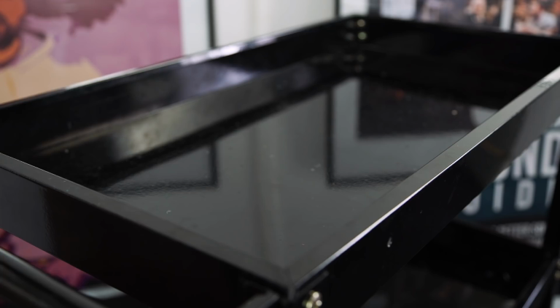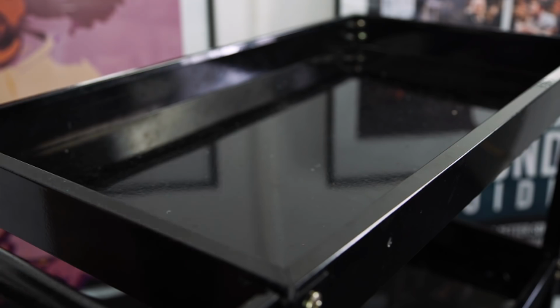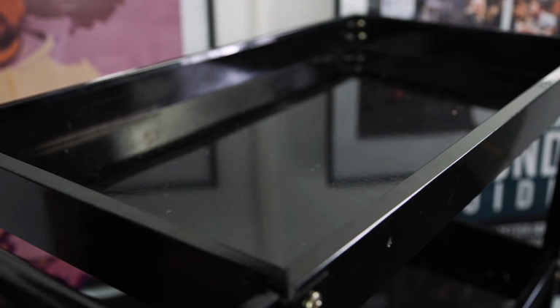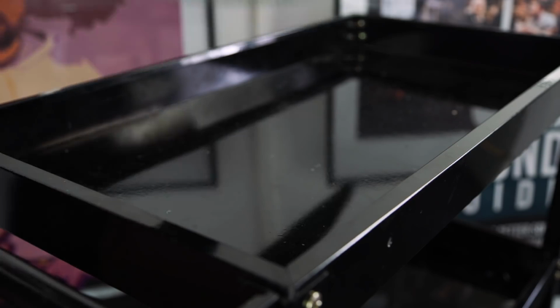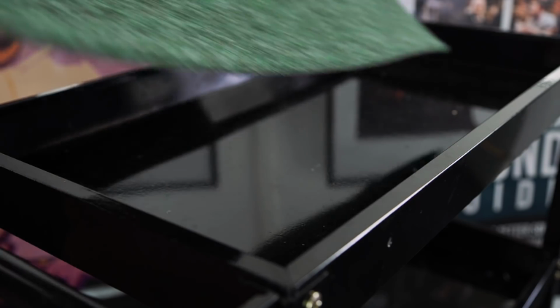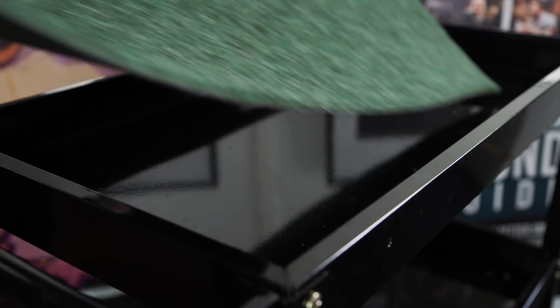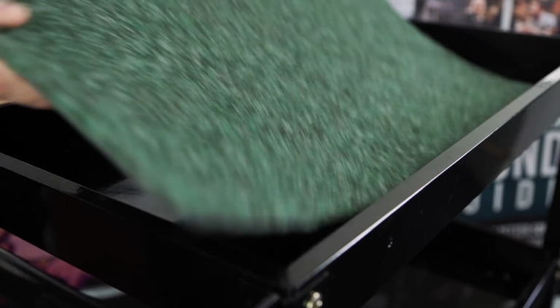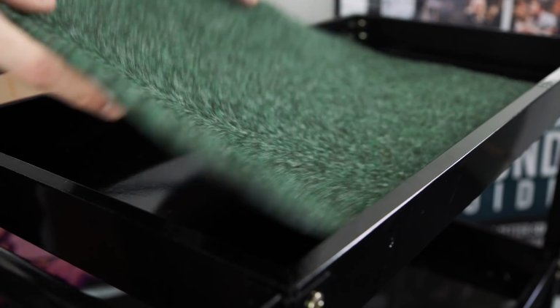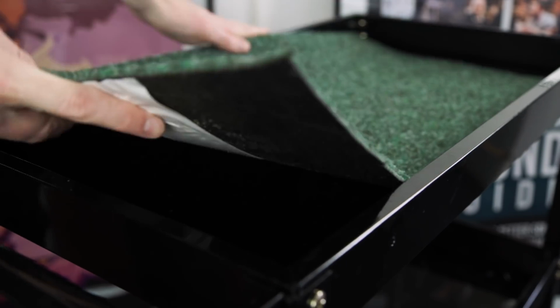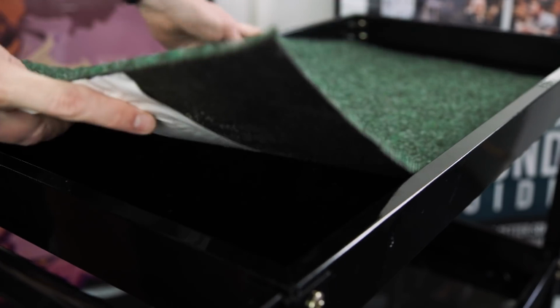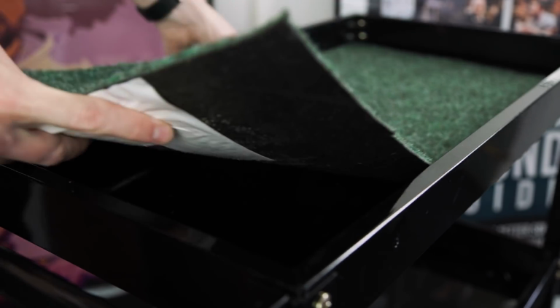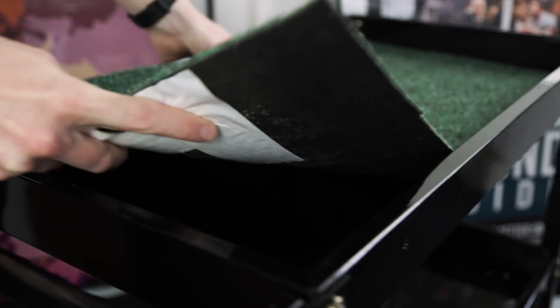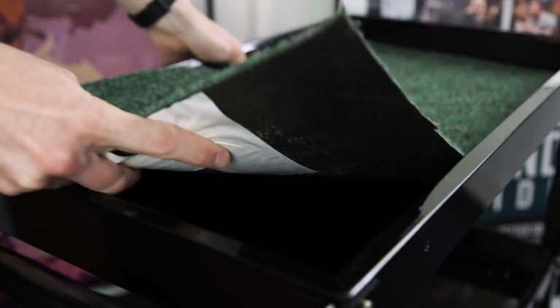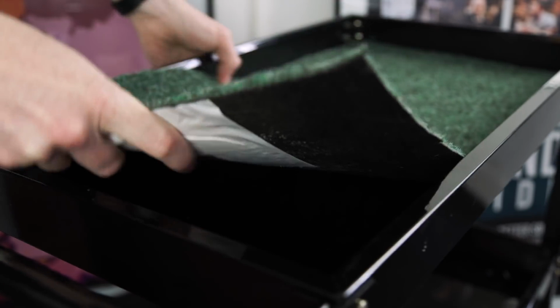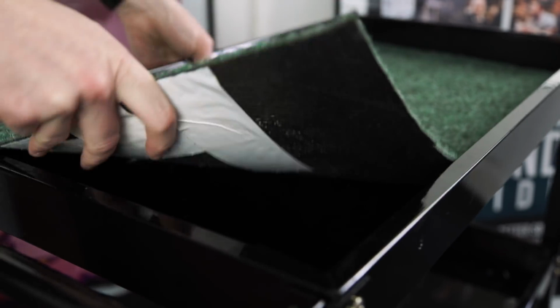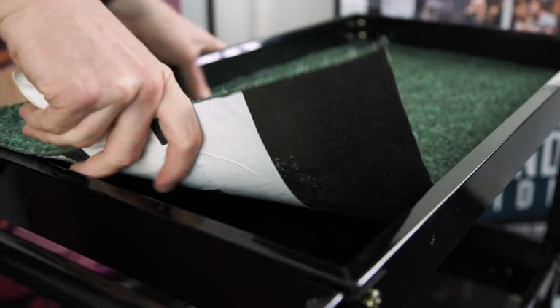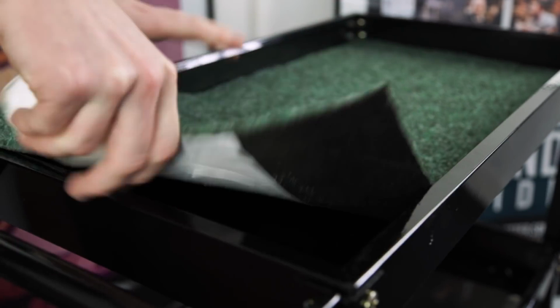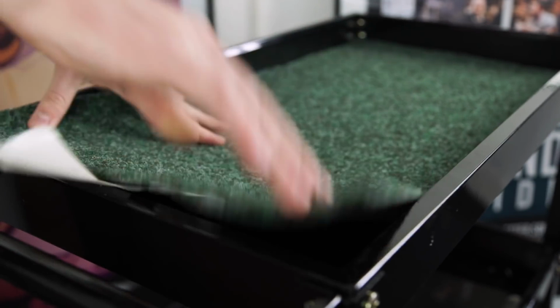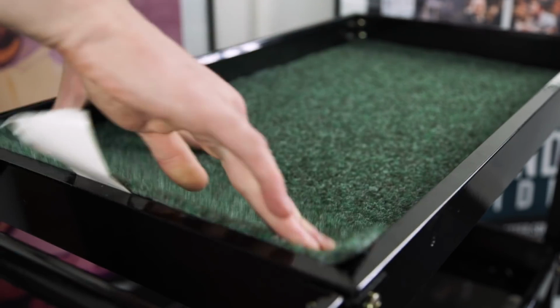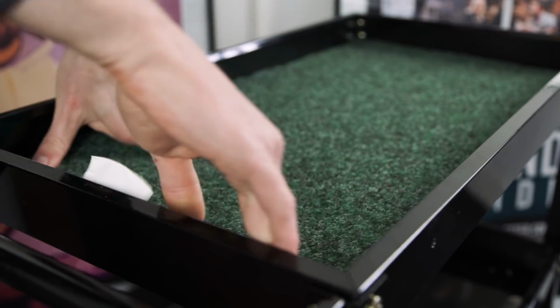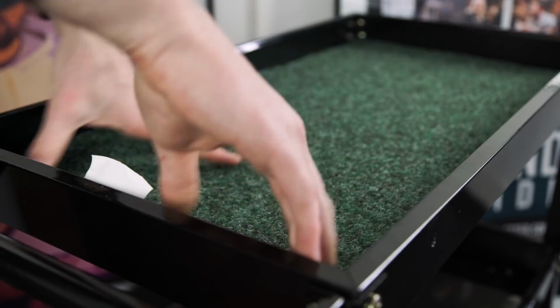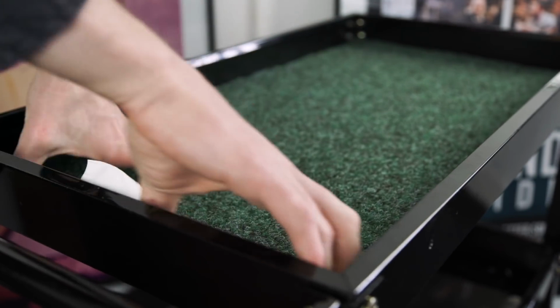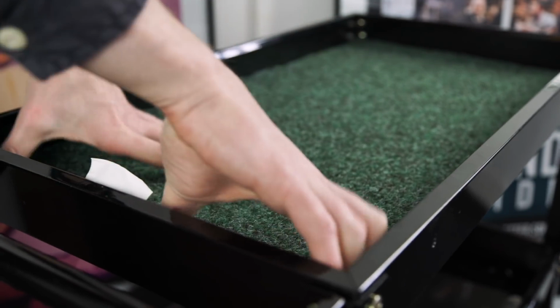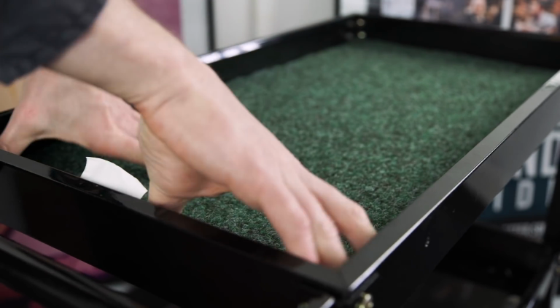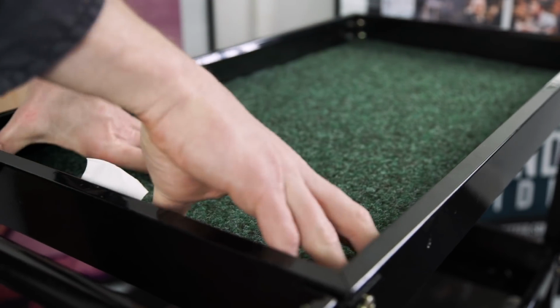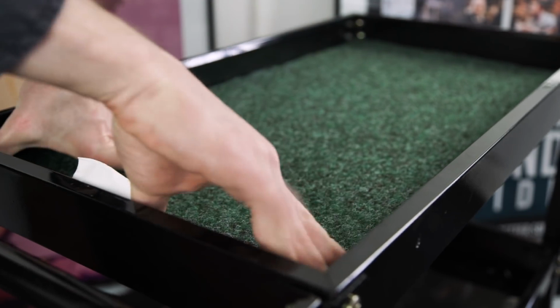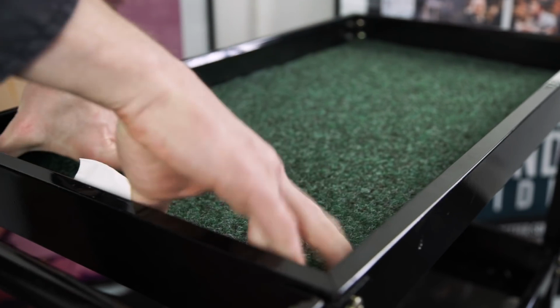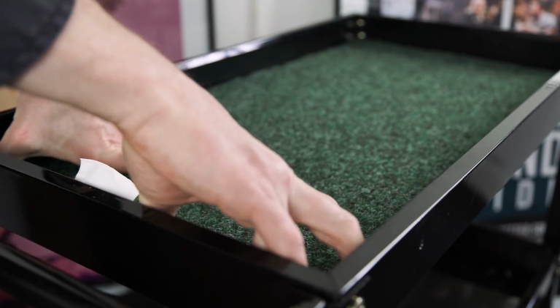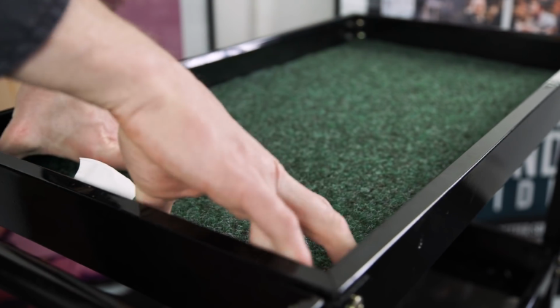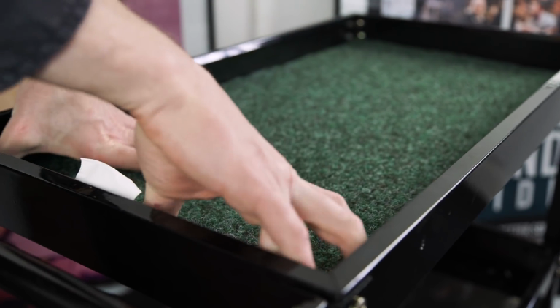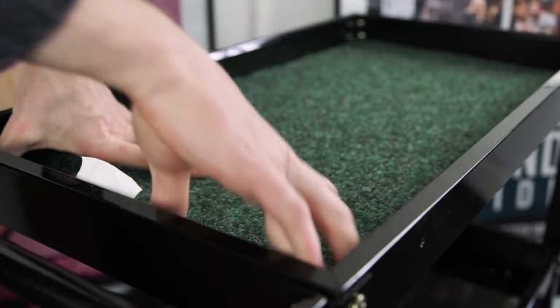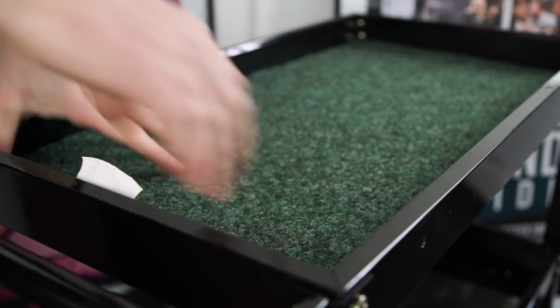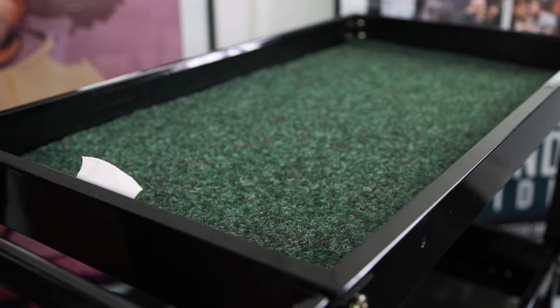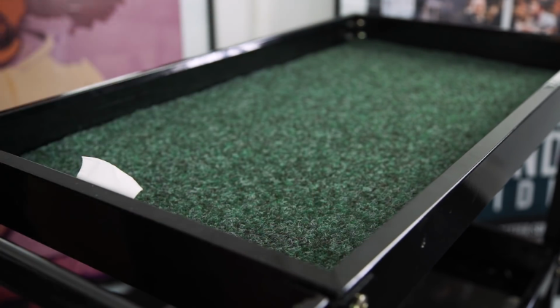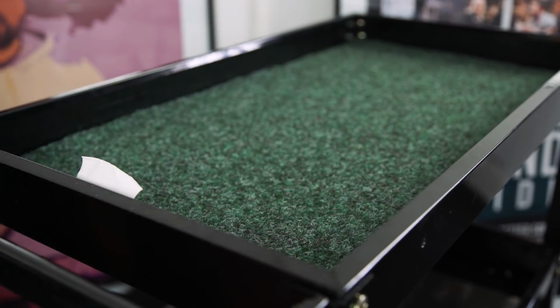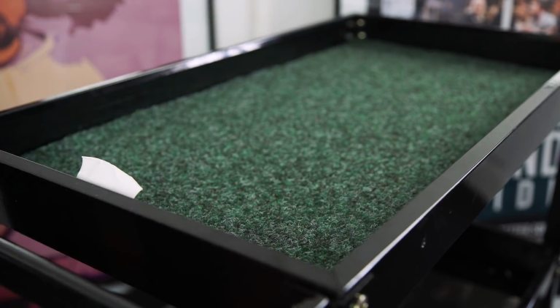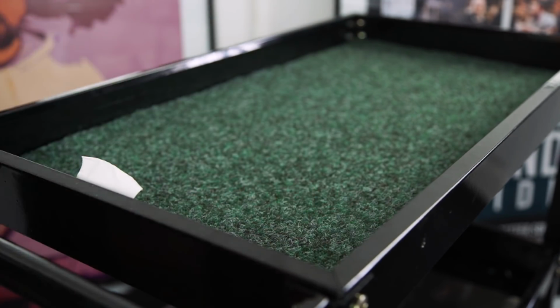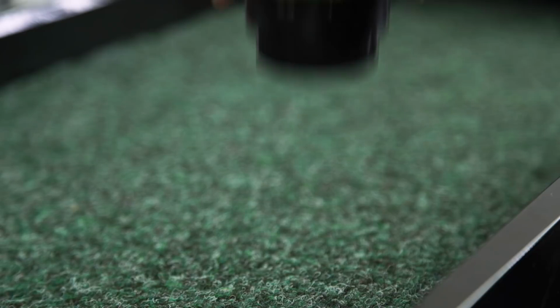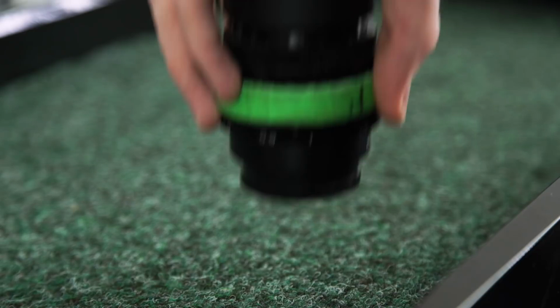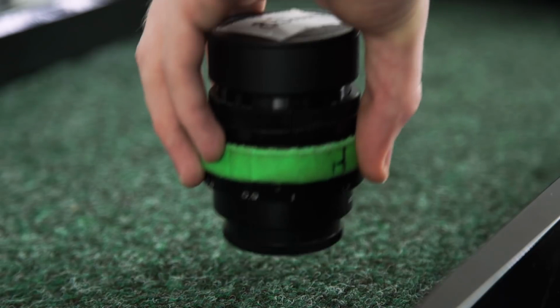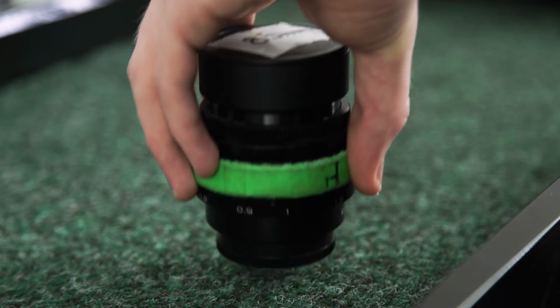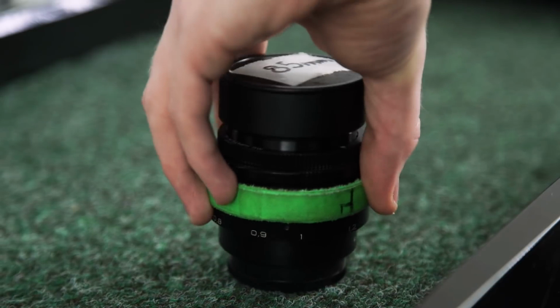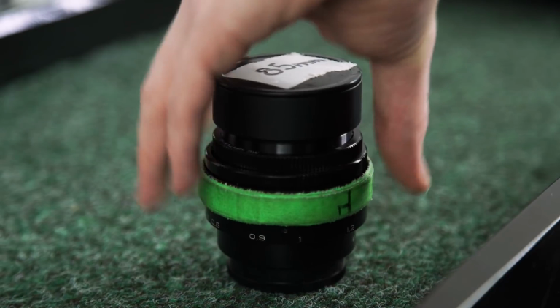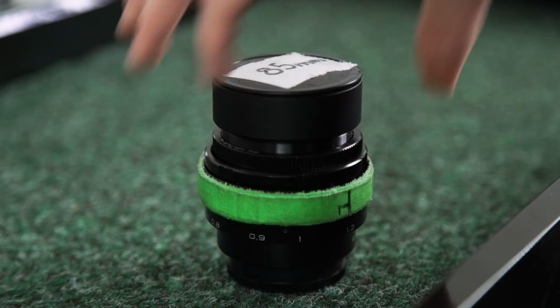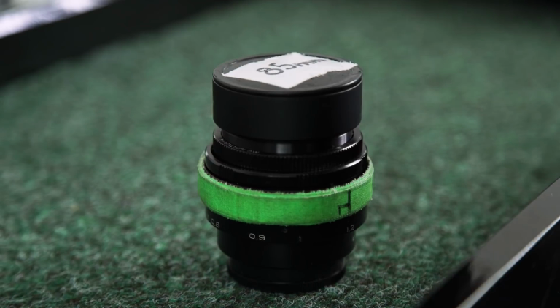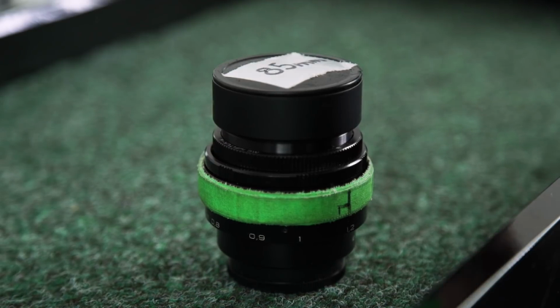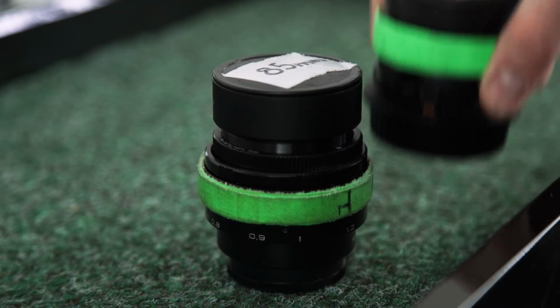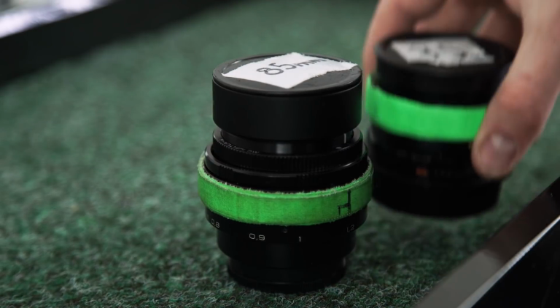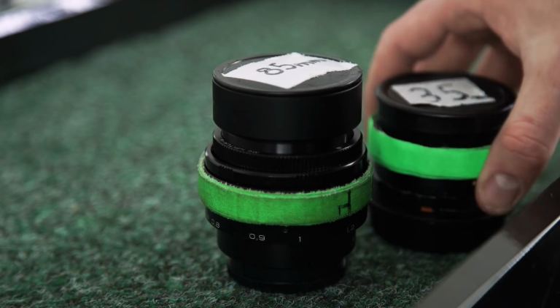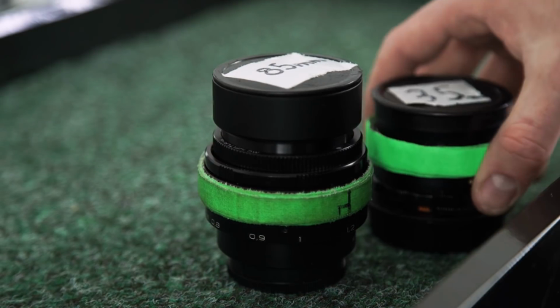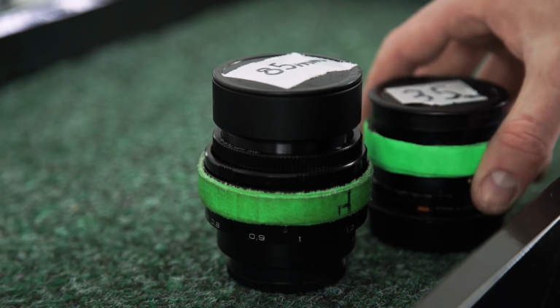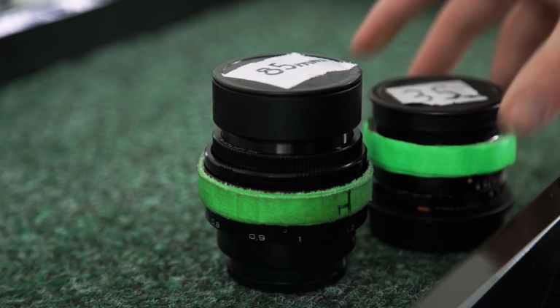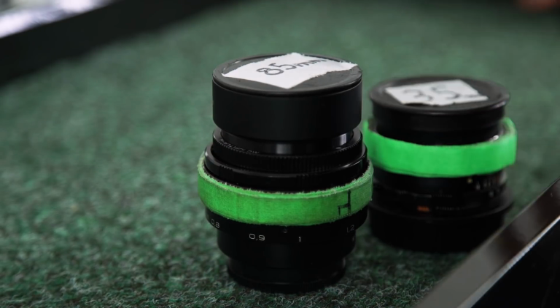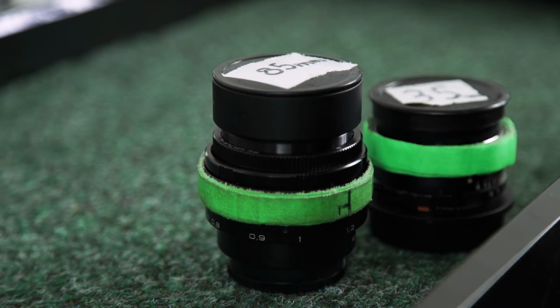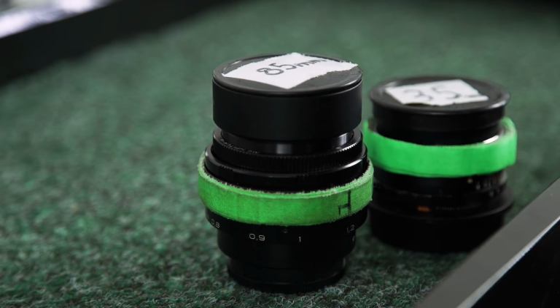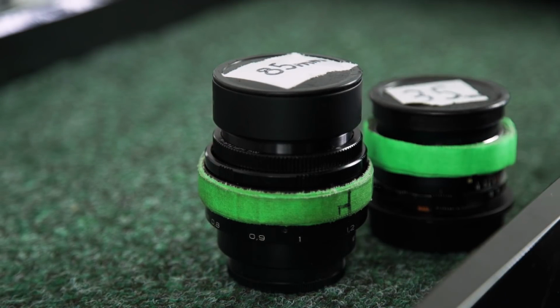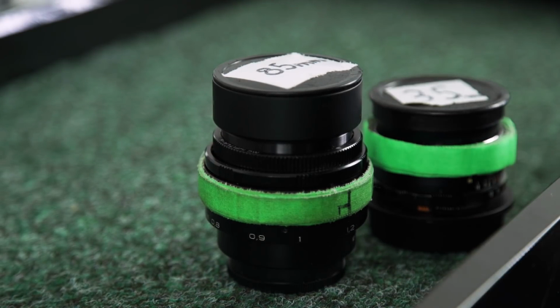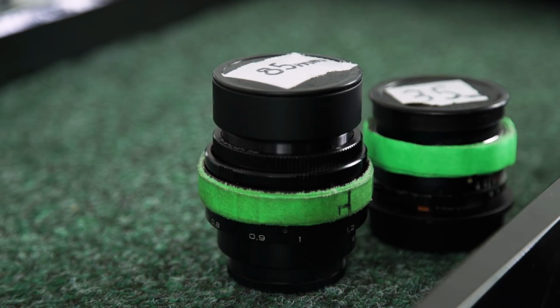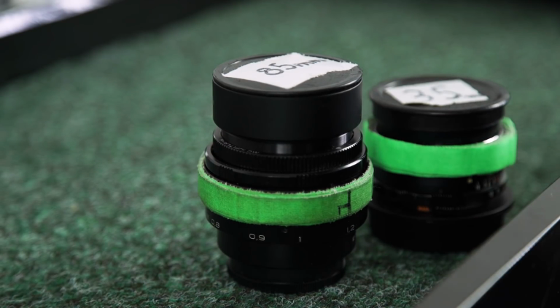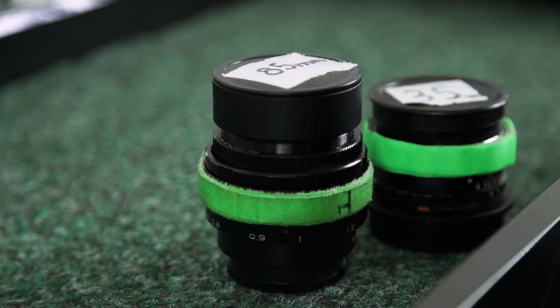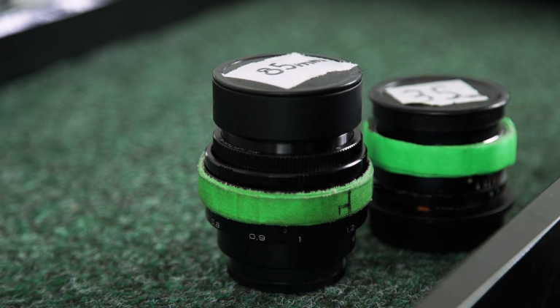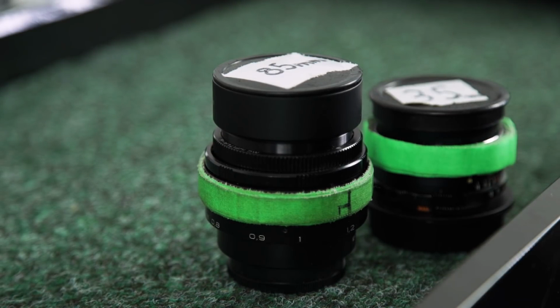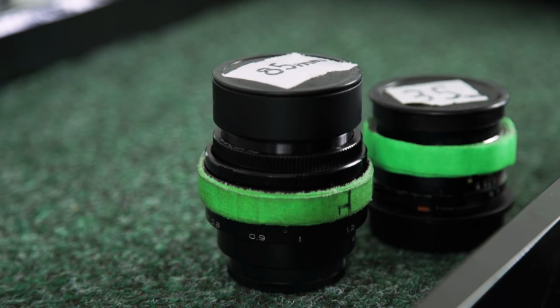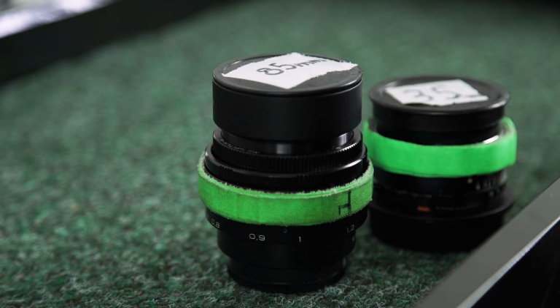We added pieces of carpet to each shelf, creating a softer surface for our equipment to be stored on, so things won't roll around.